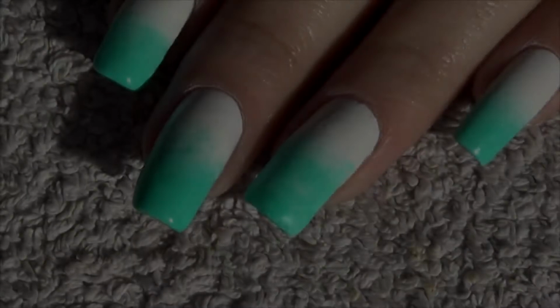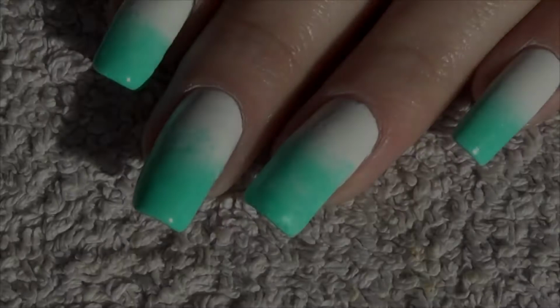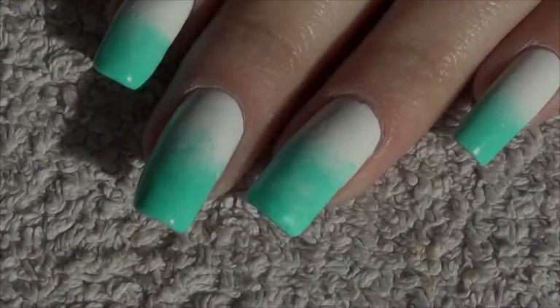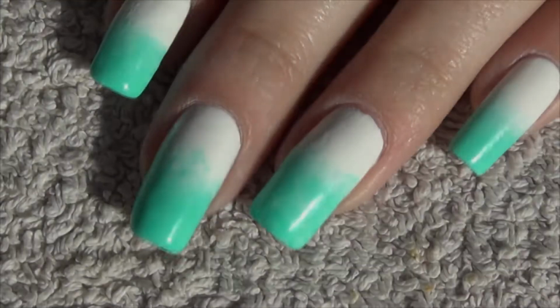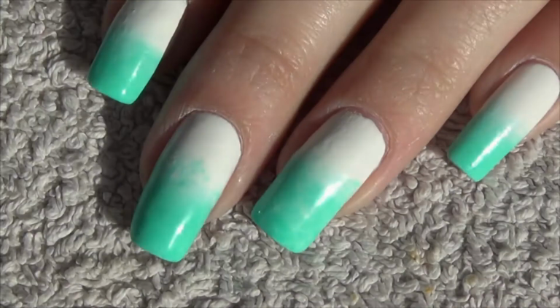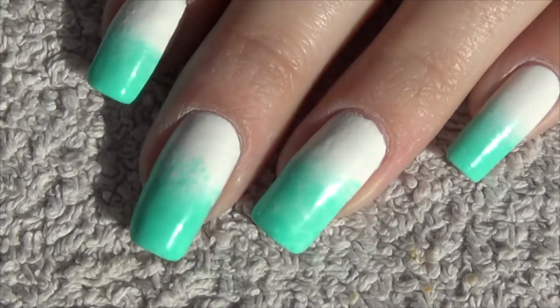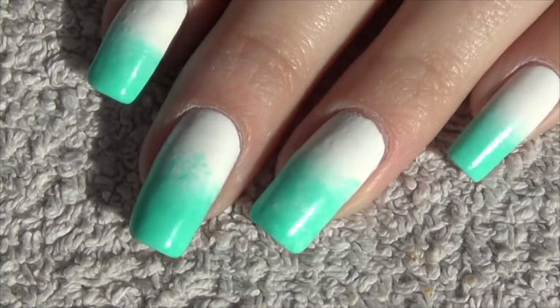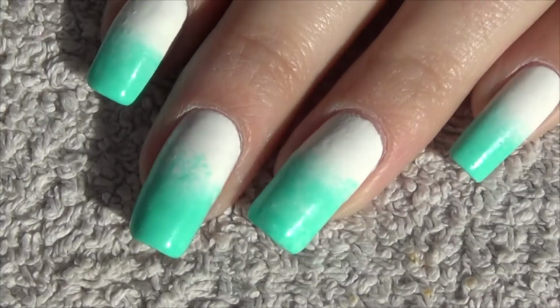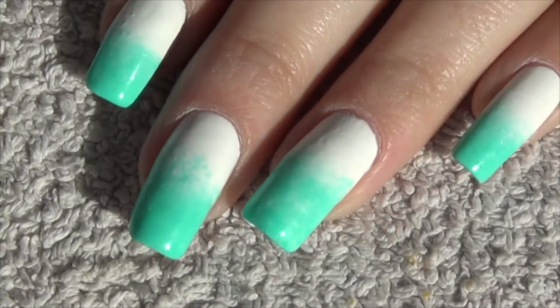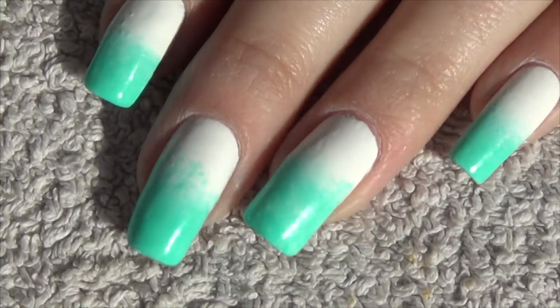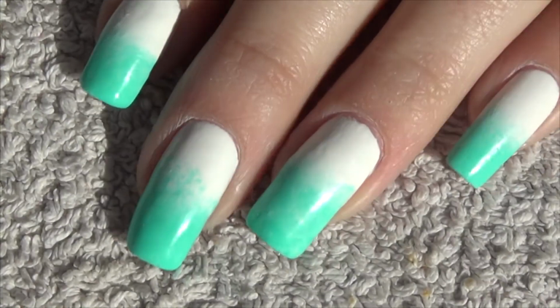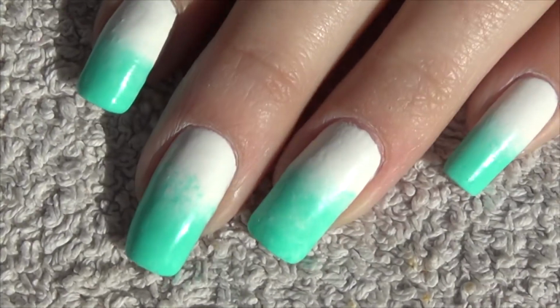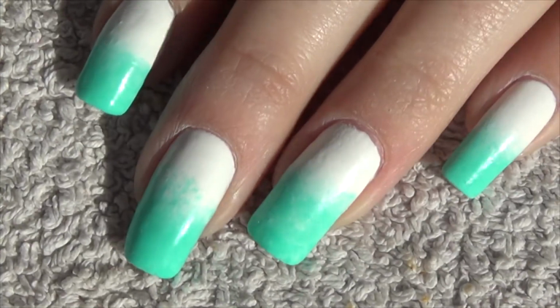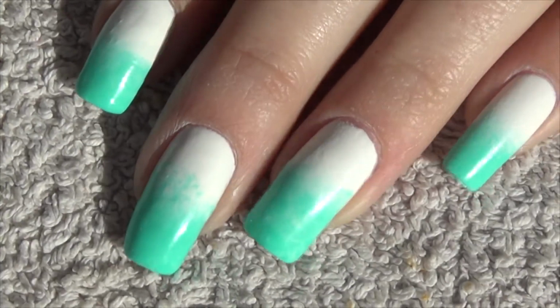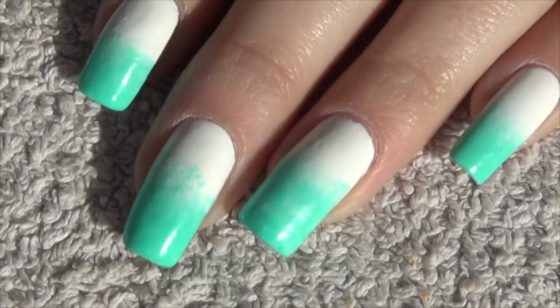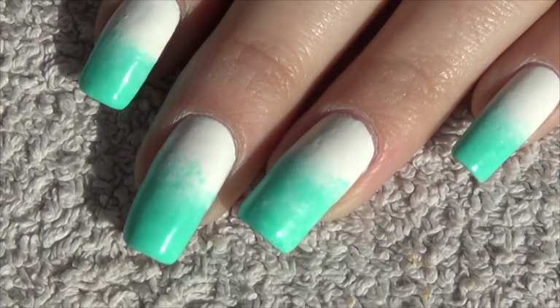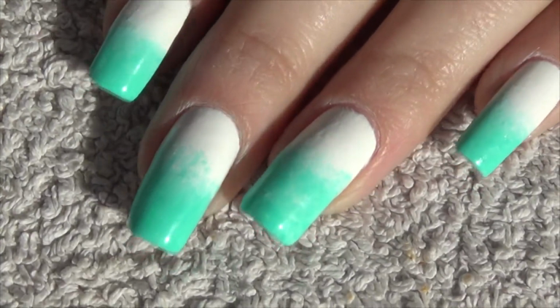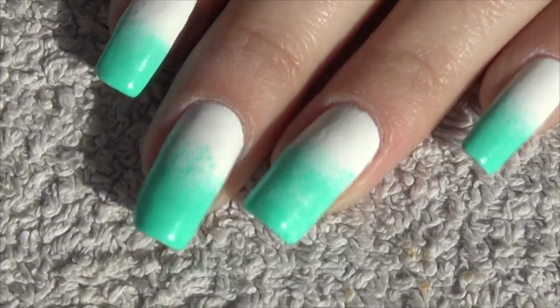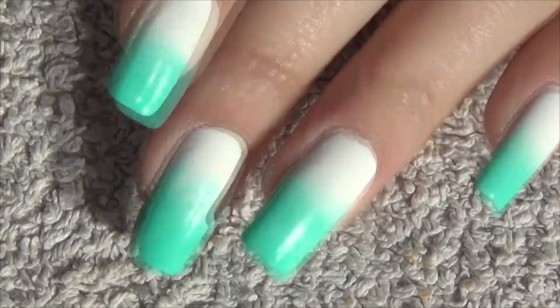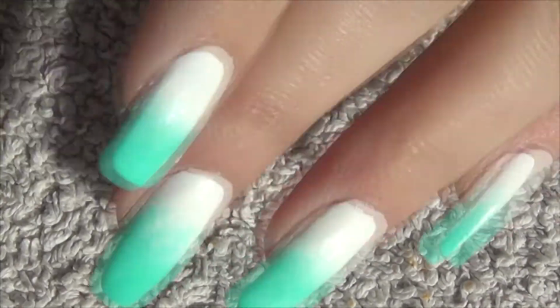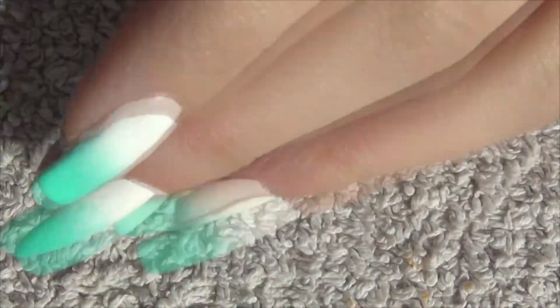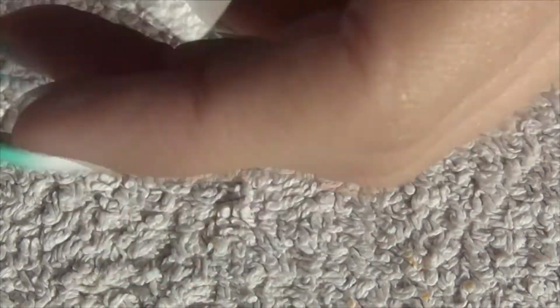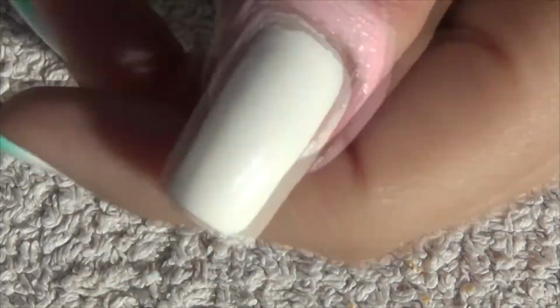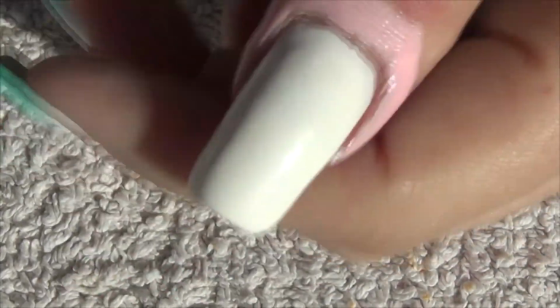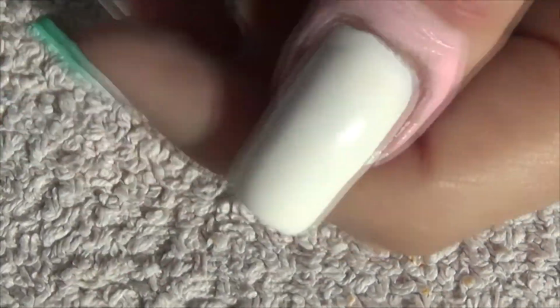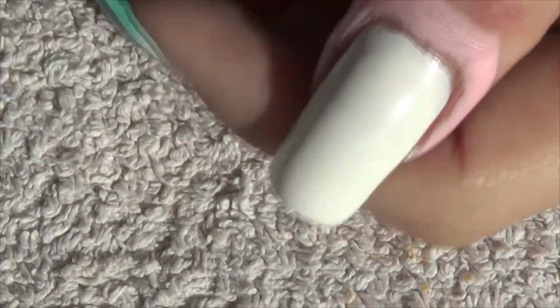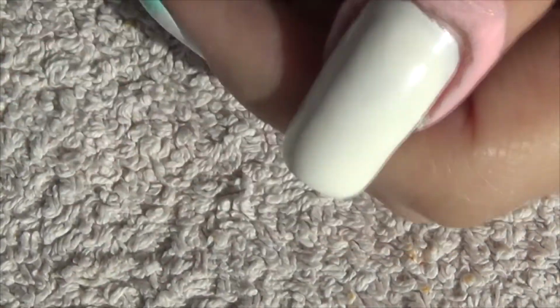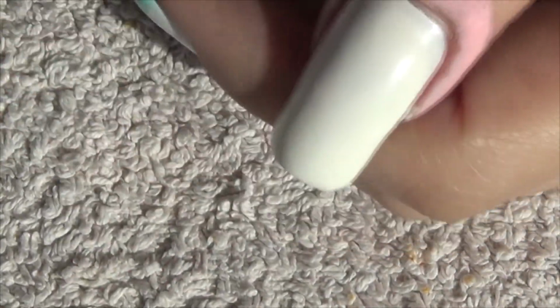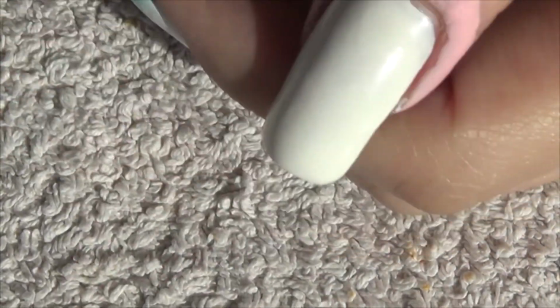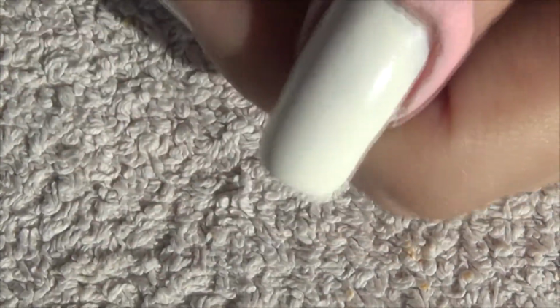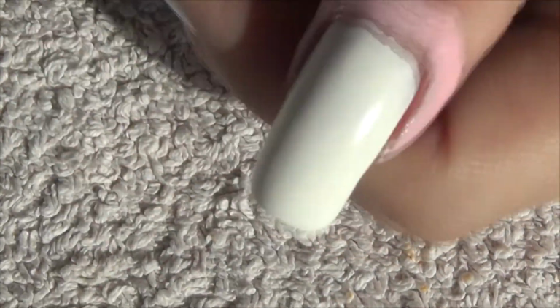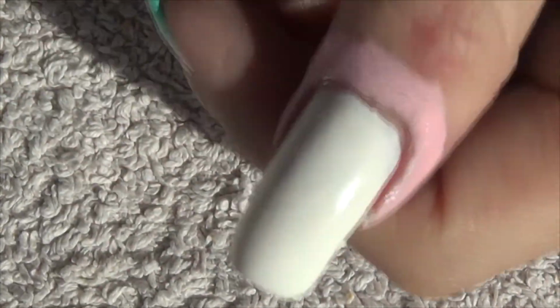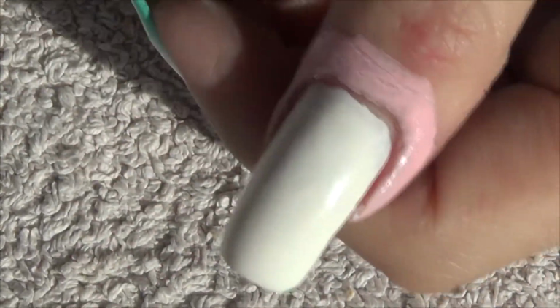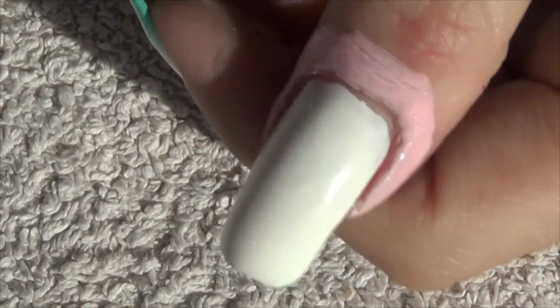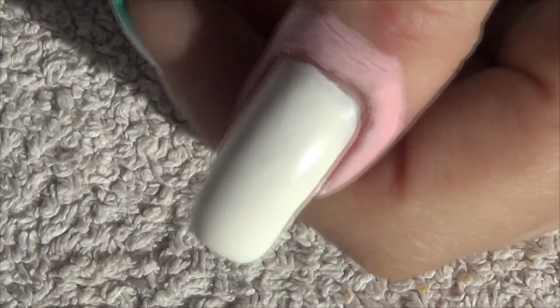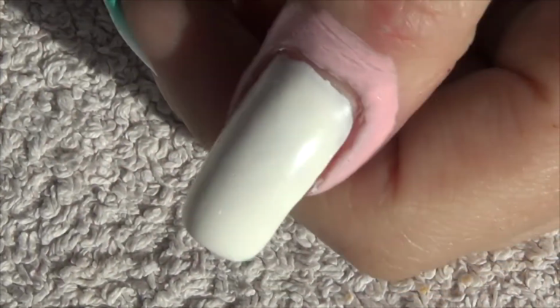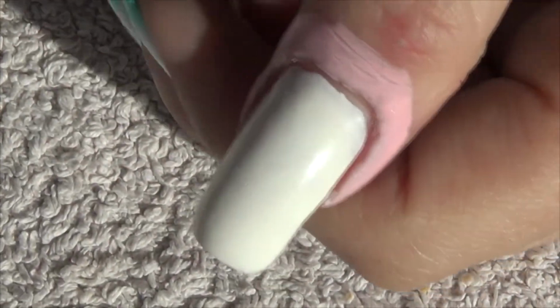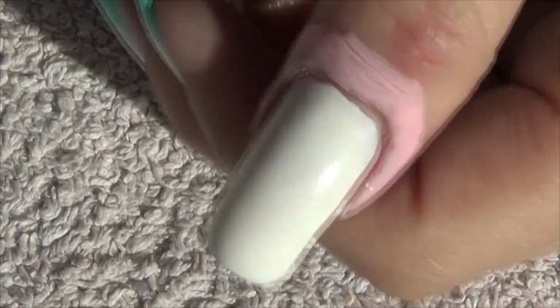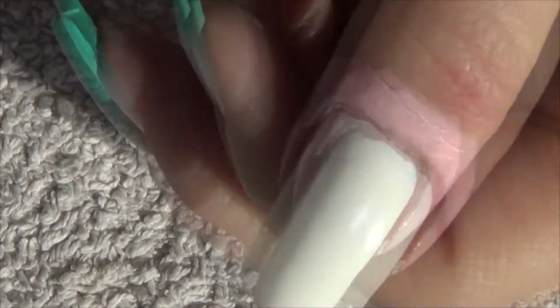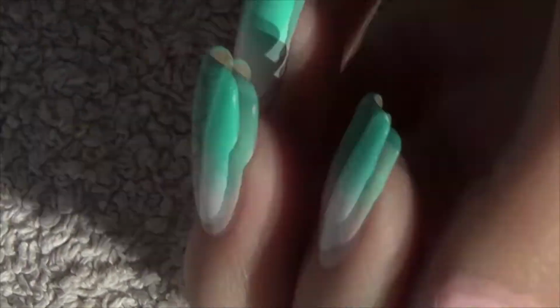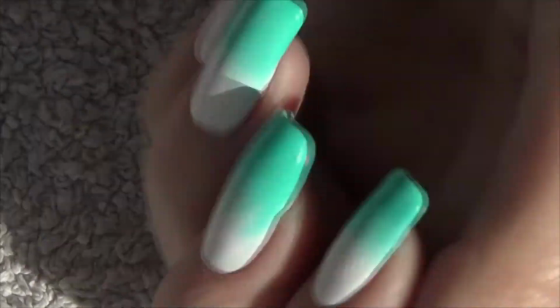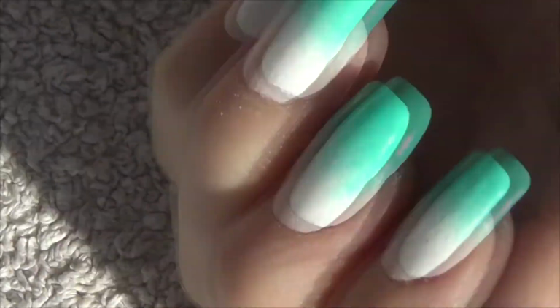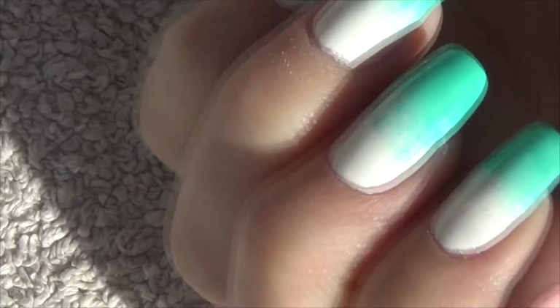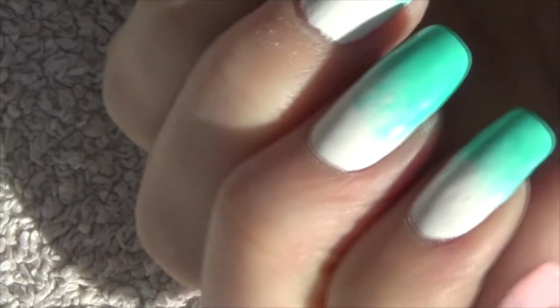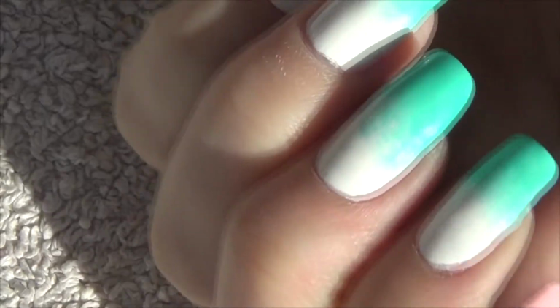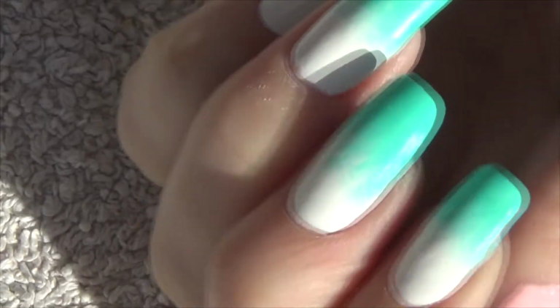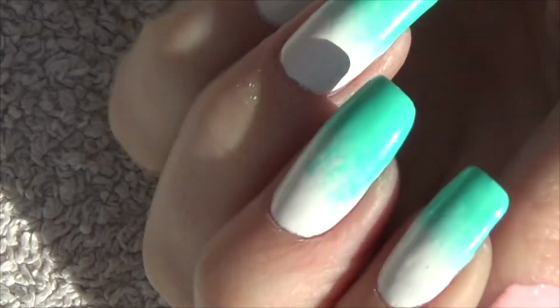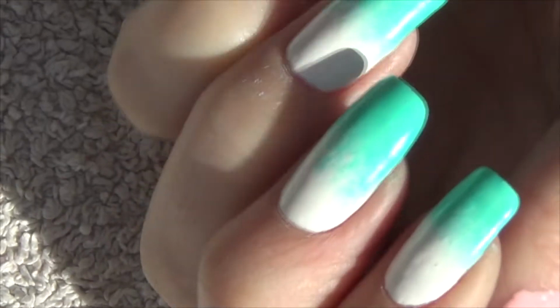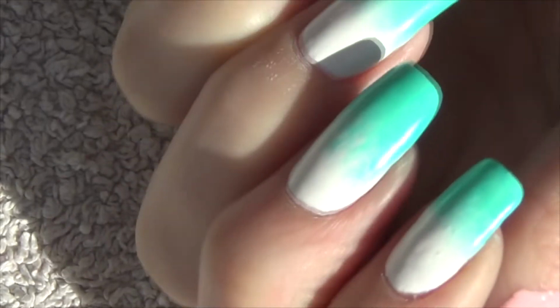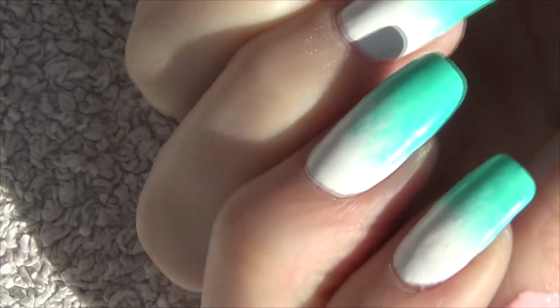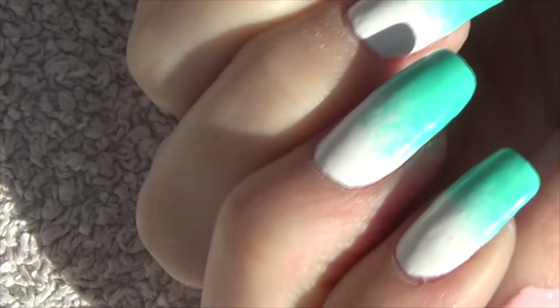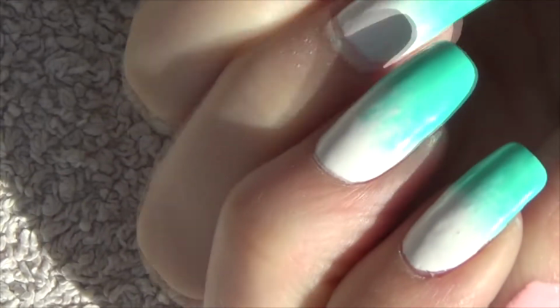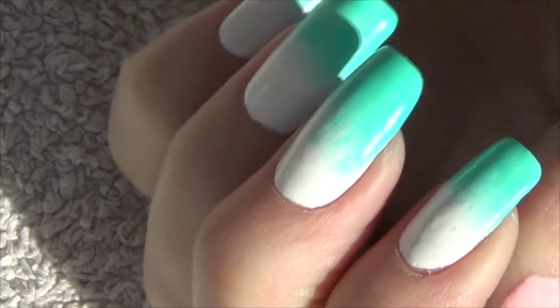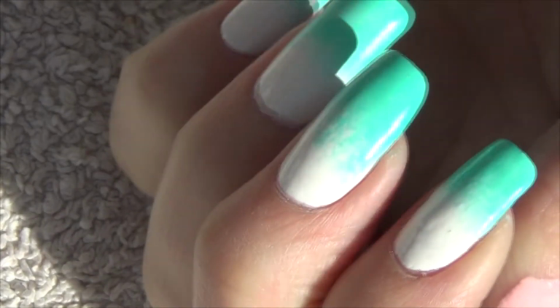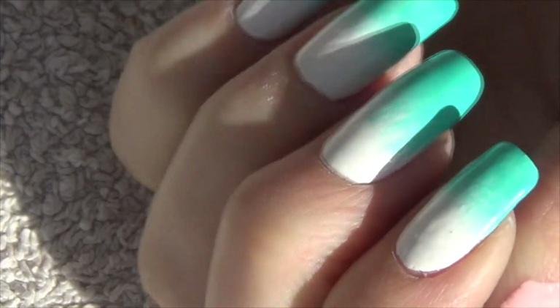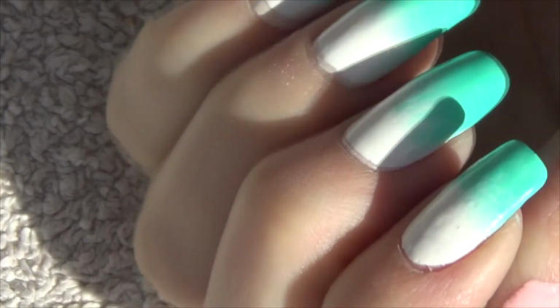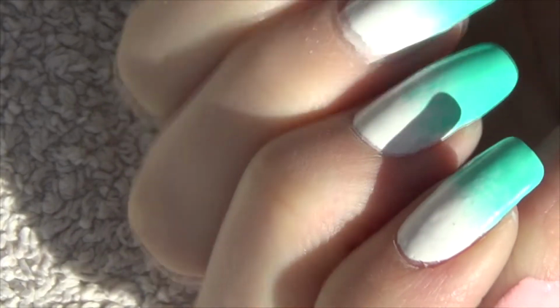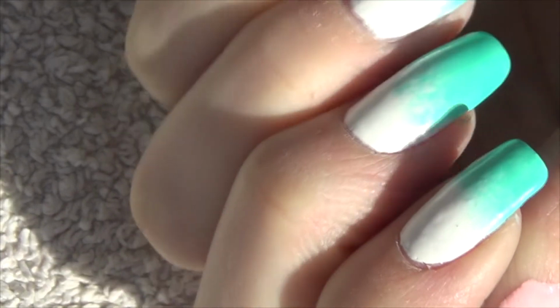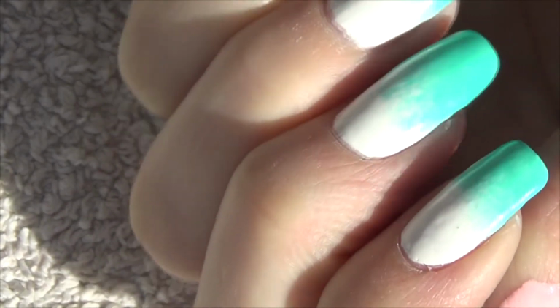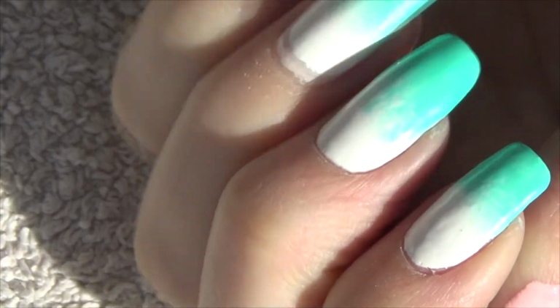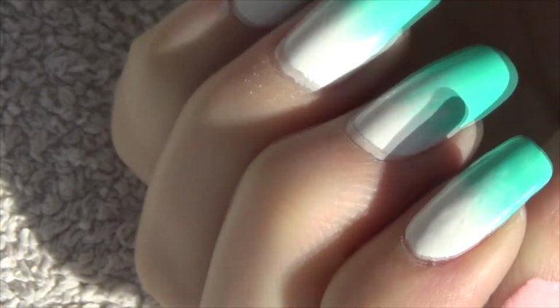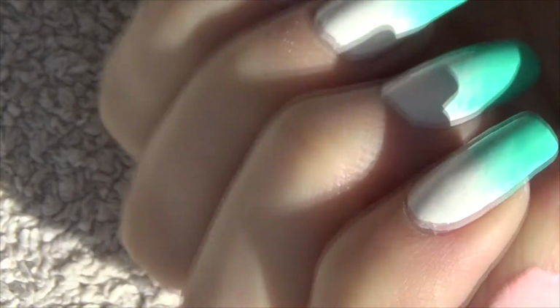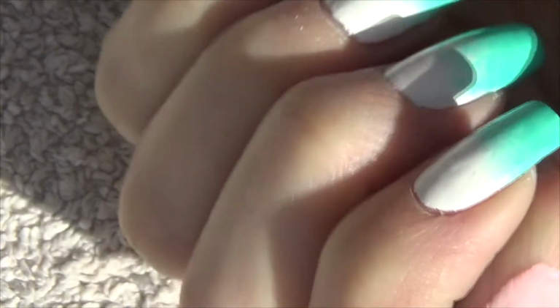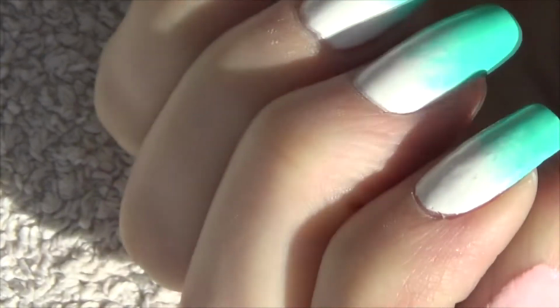Hi guys, so for this week's nail art I'm starting off with a white base and then going to do some sponging with white and a pale green.